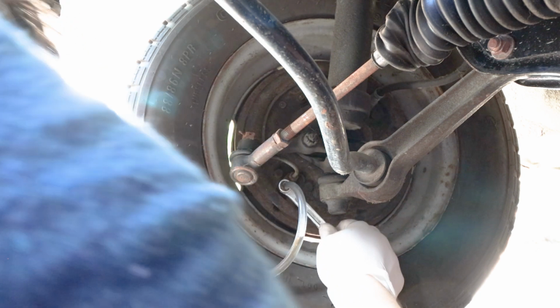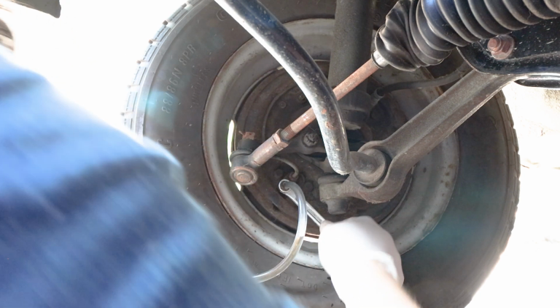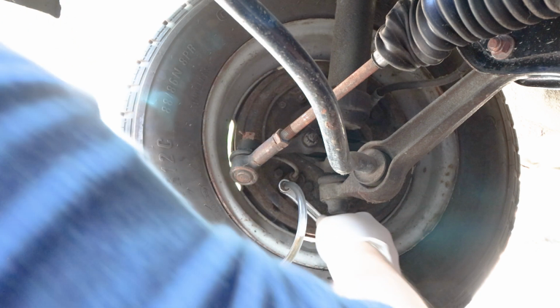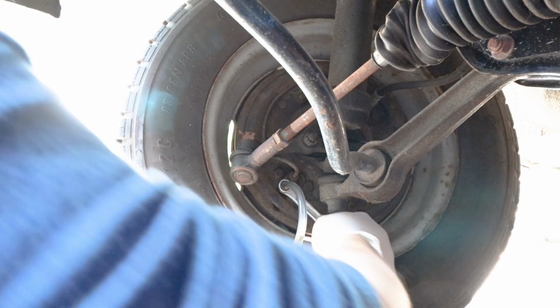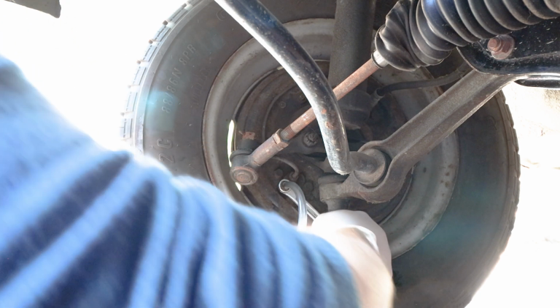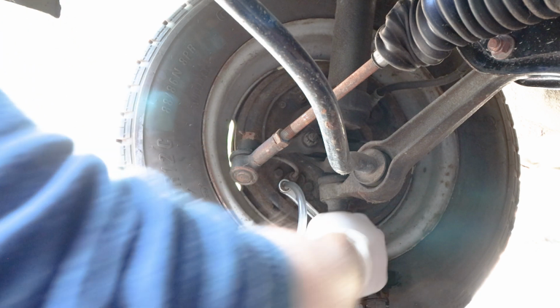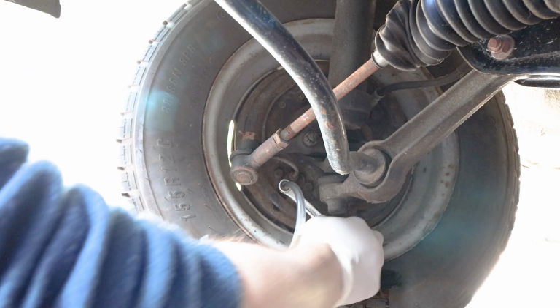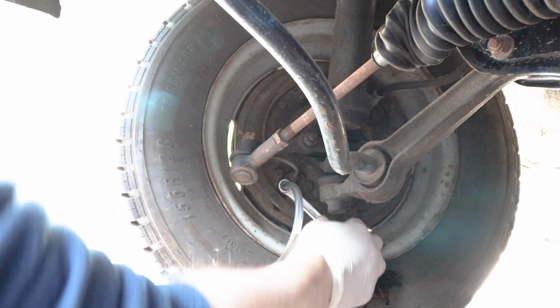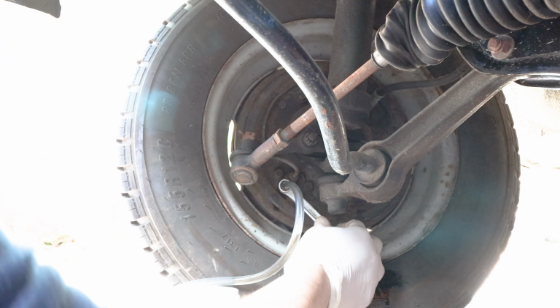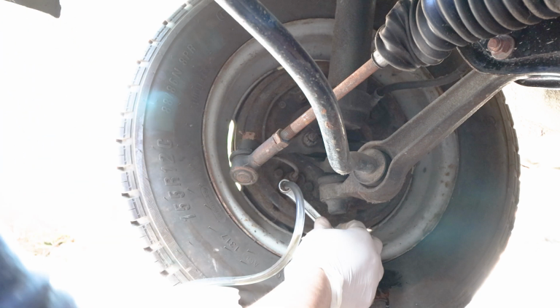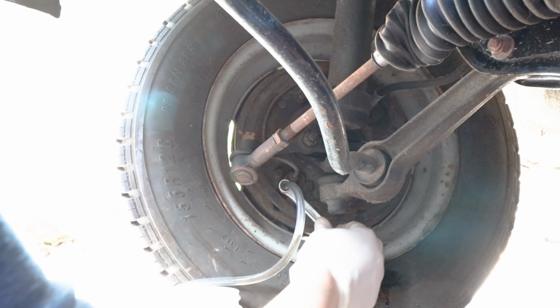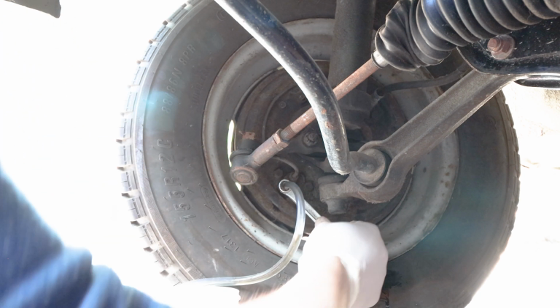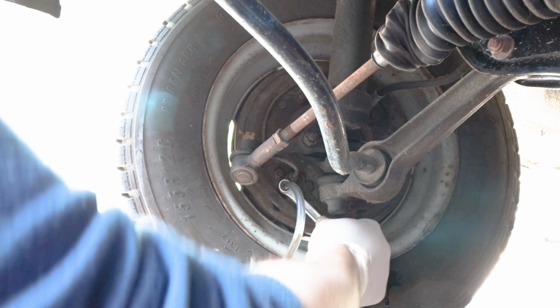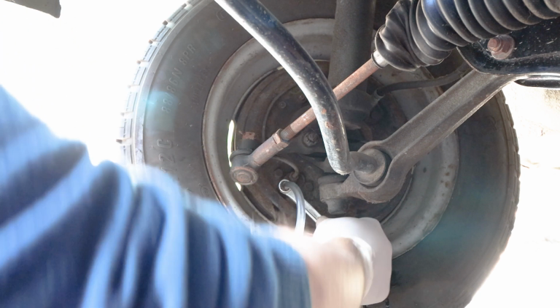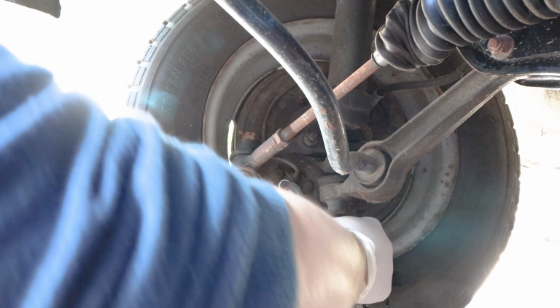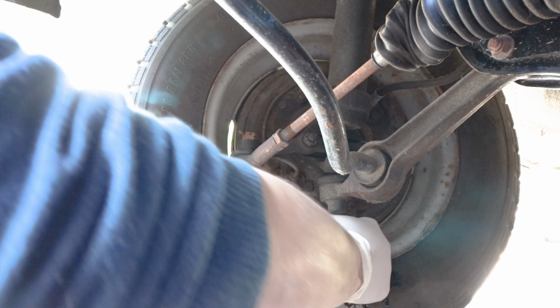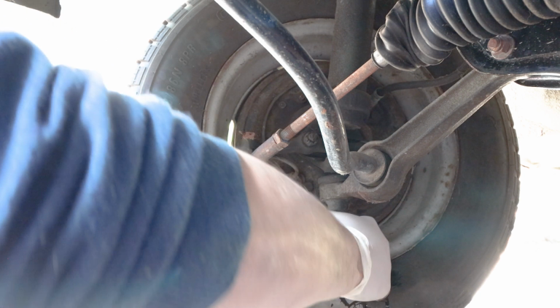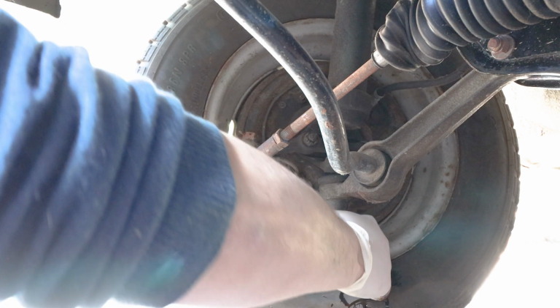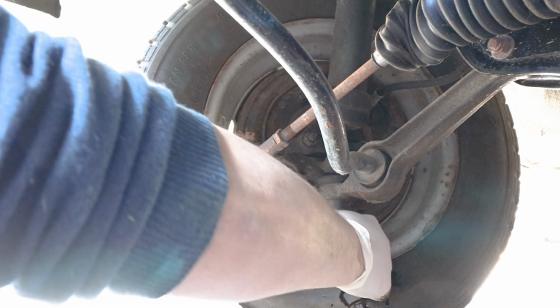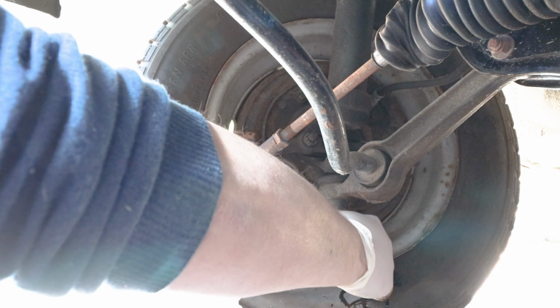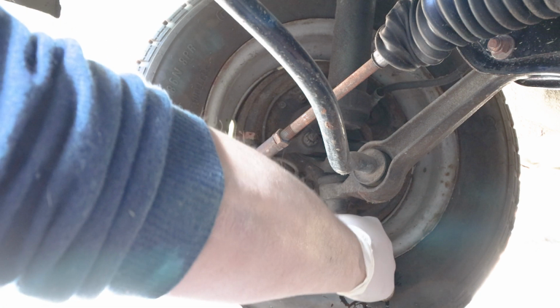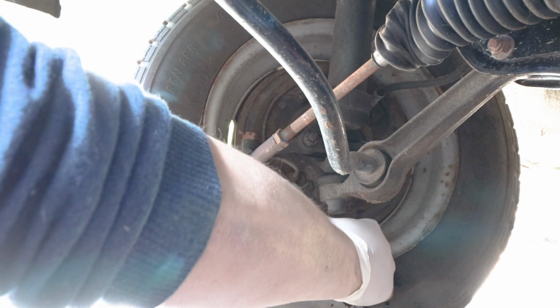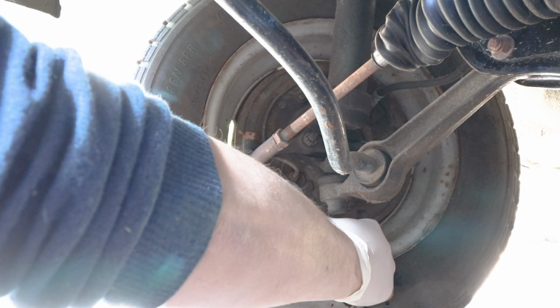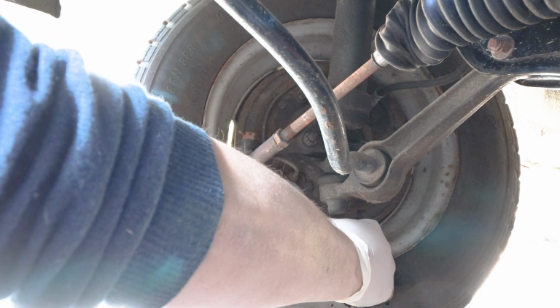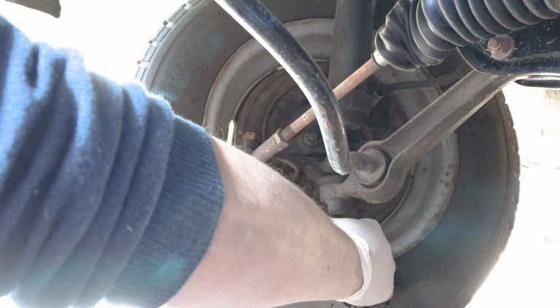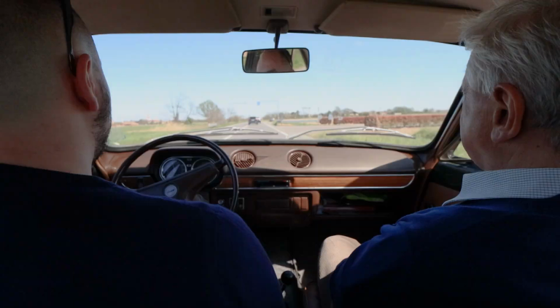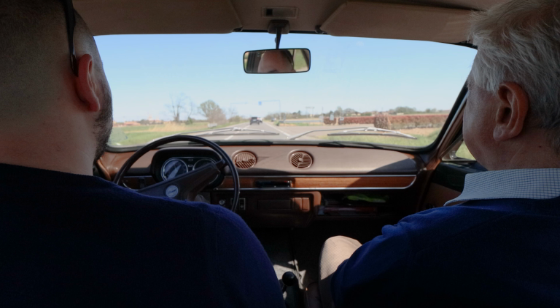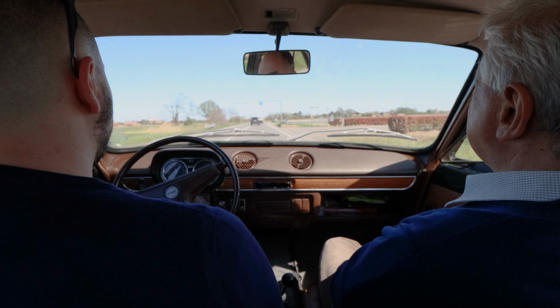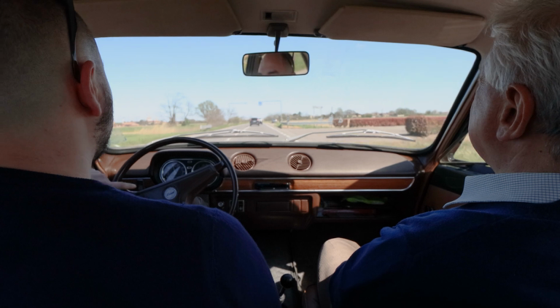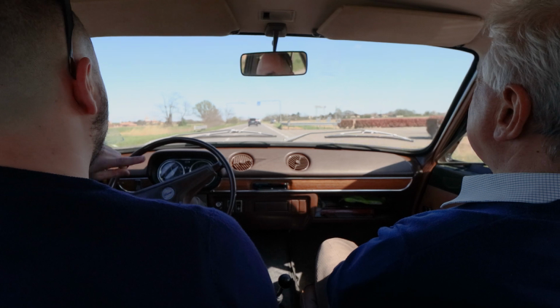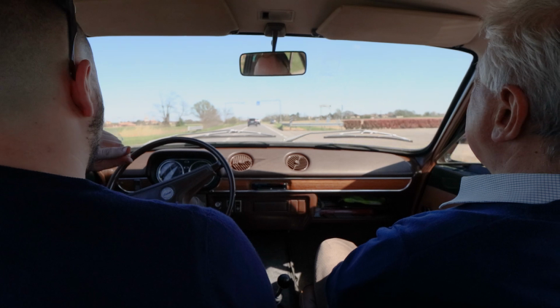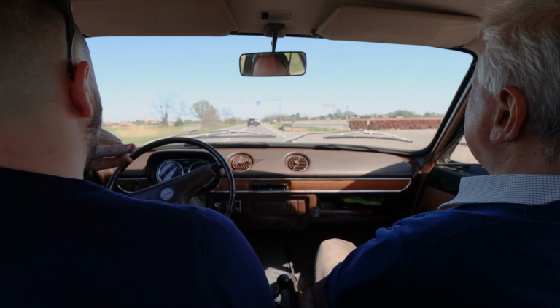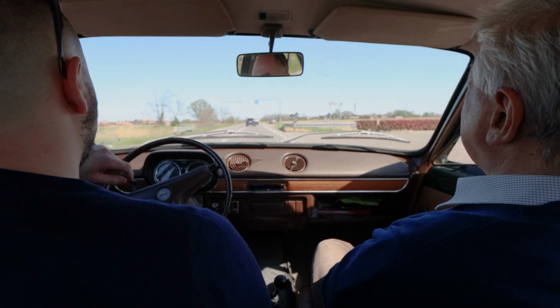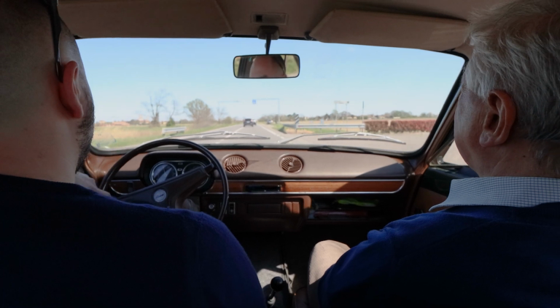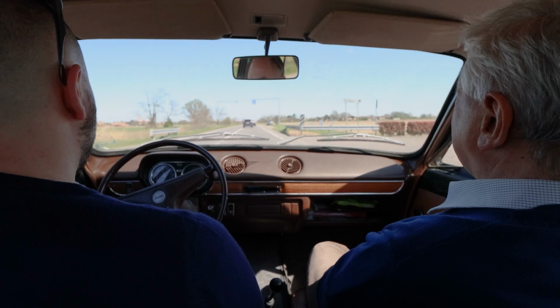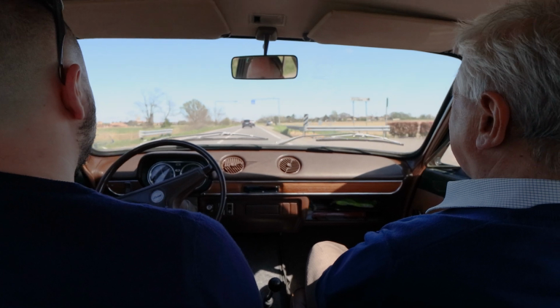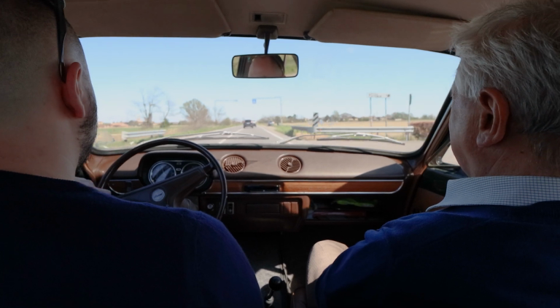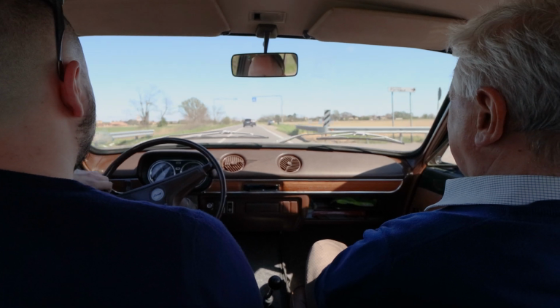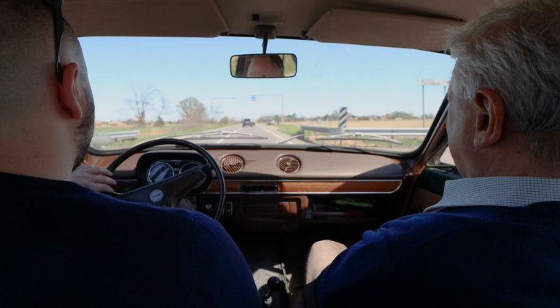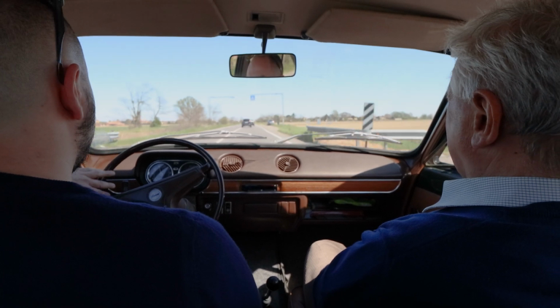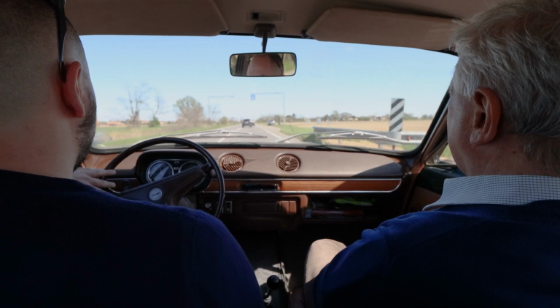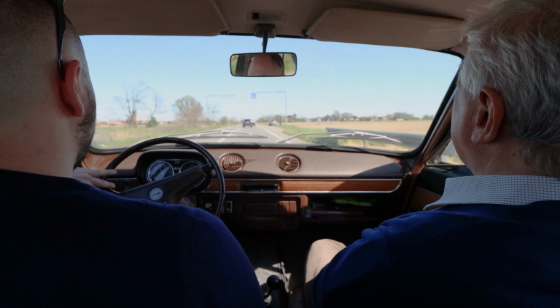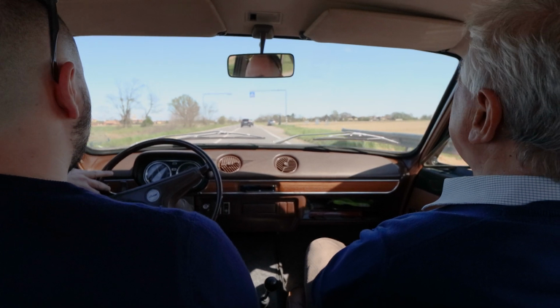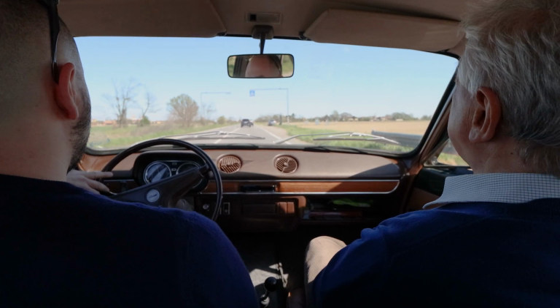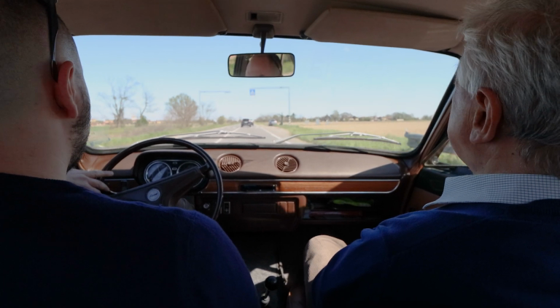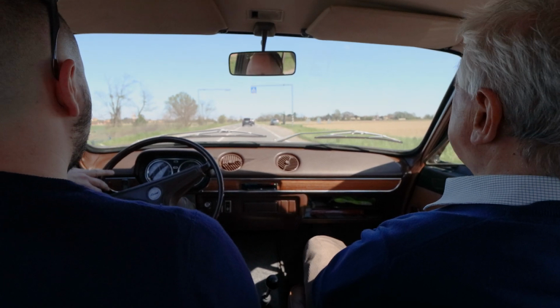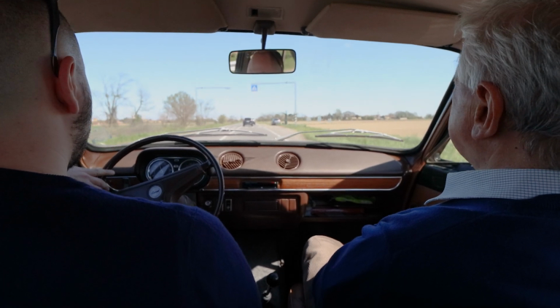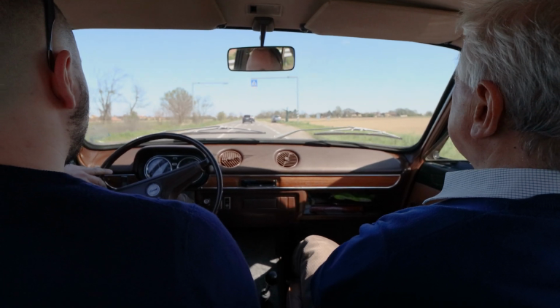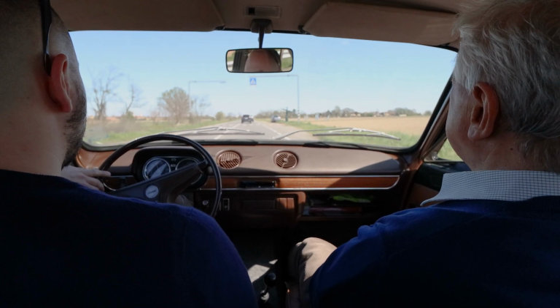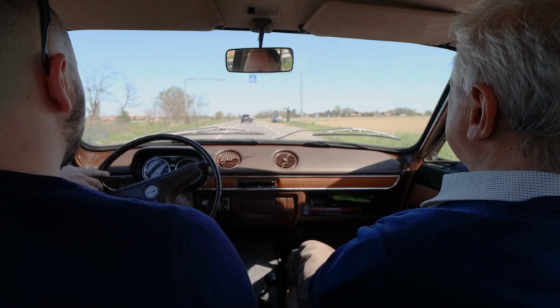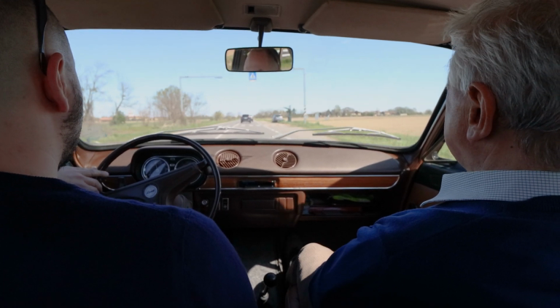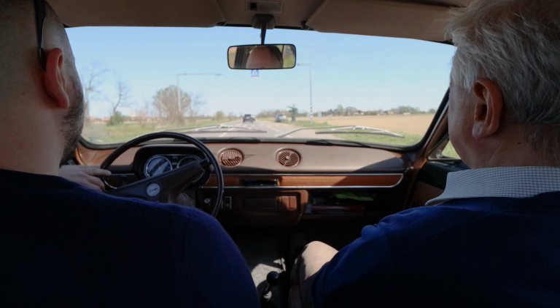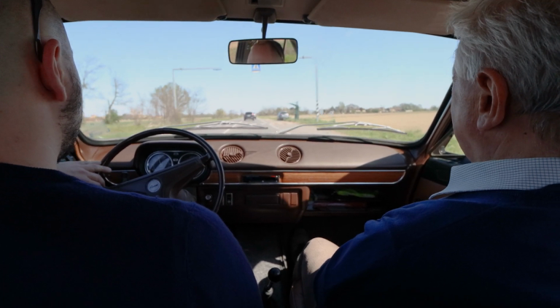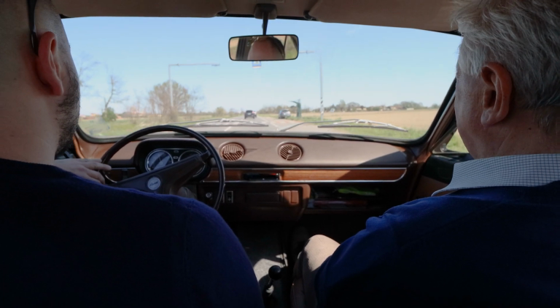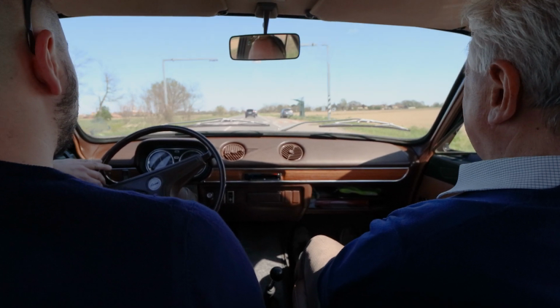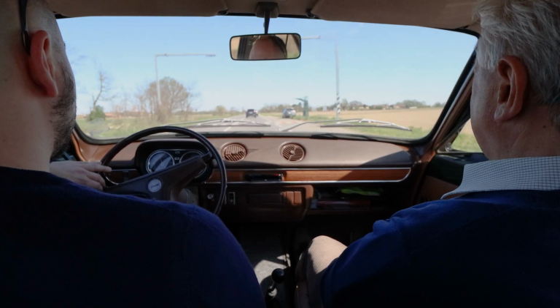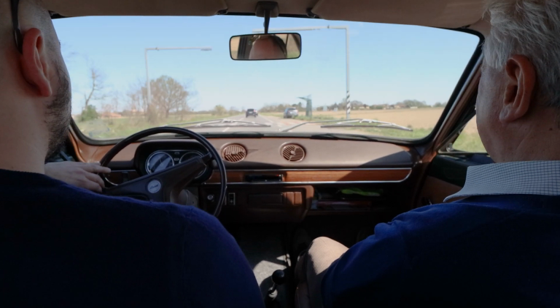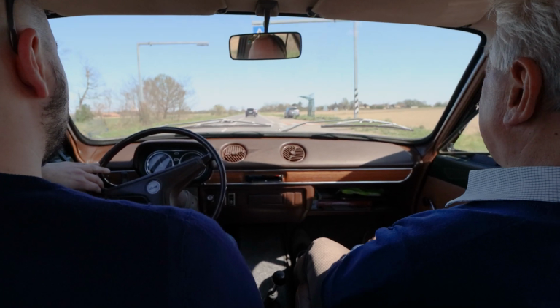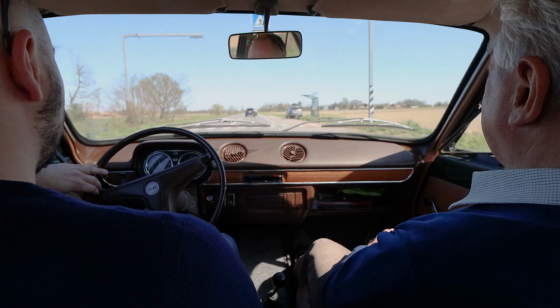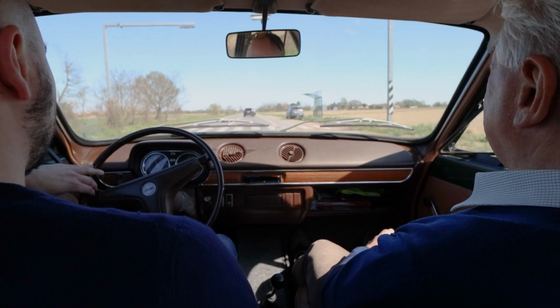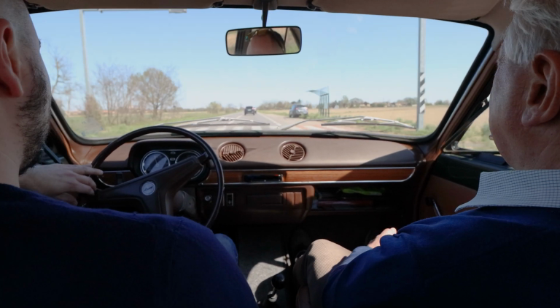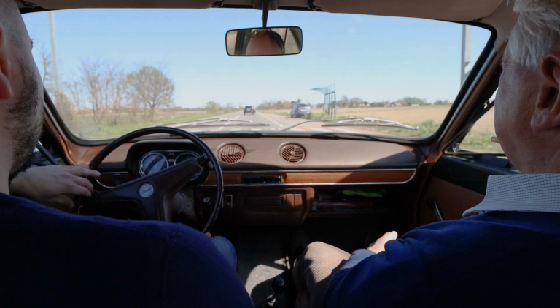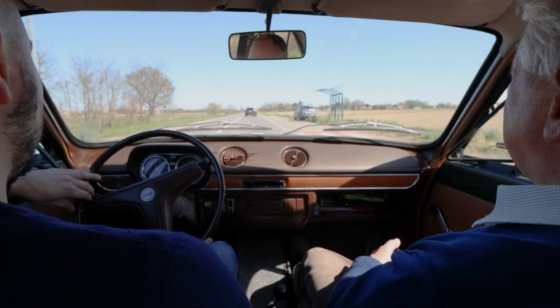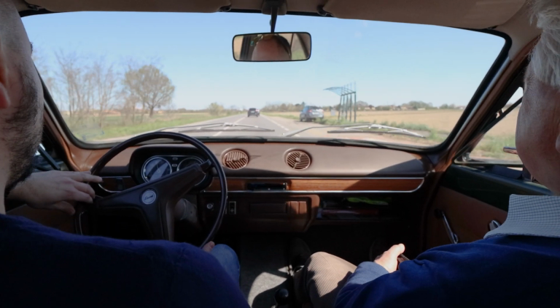What a better way to test these brakes than go out for a field trip — and we took my dad with us for the ride.